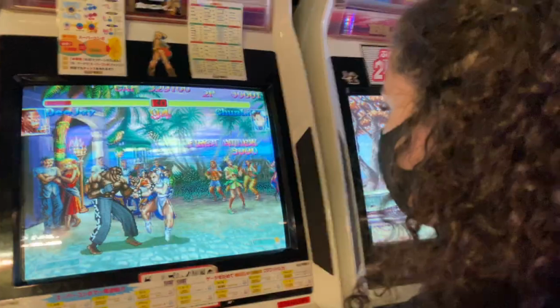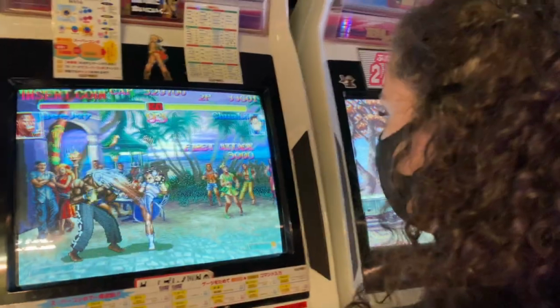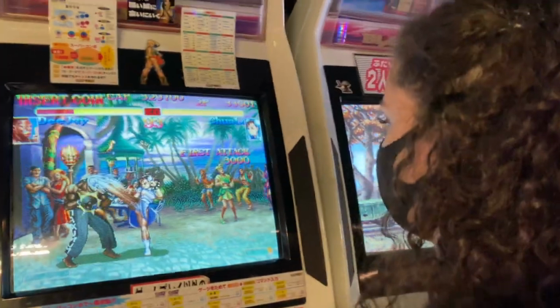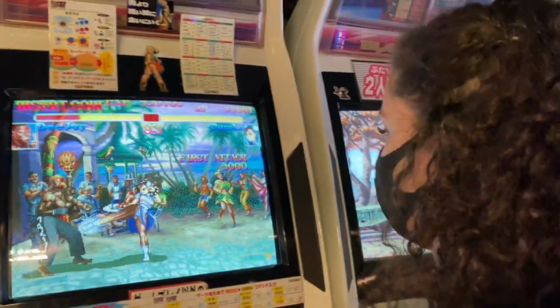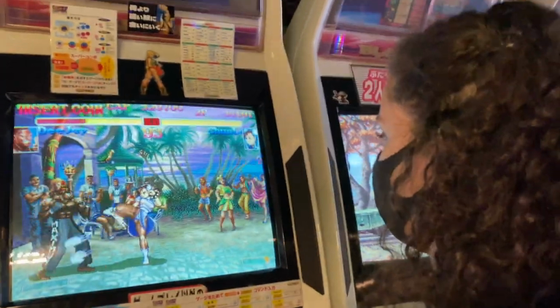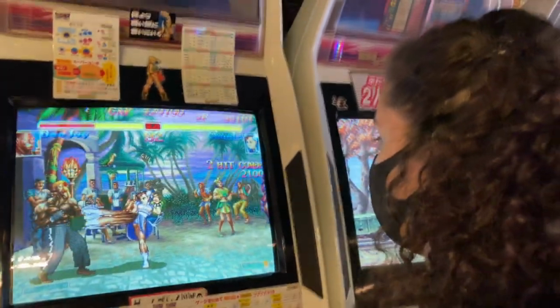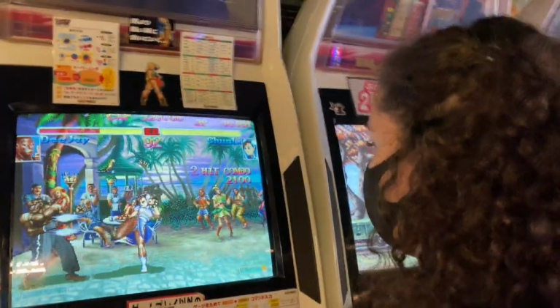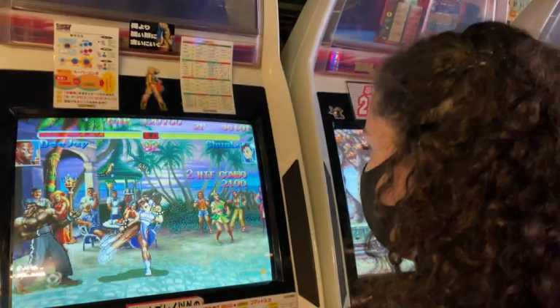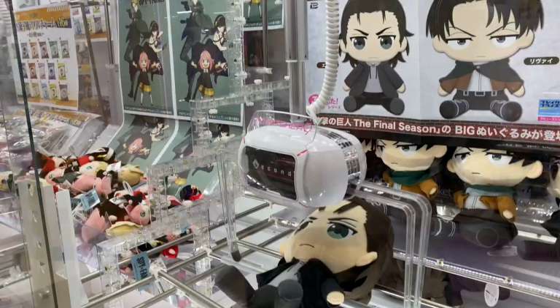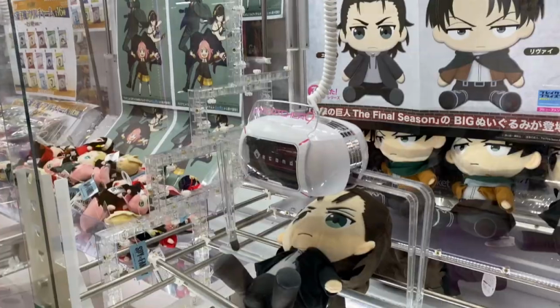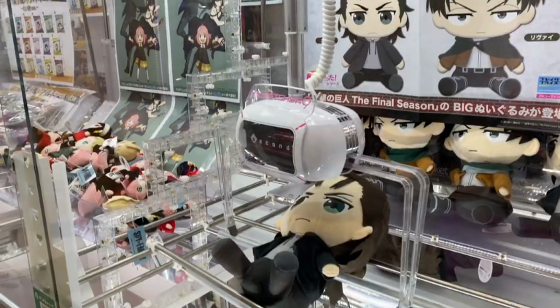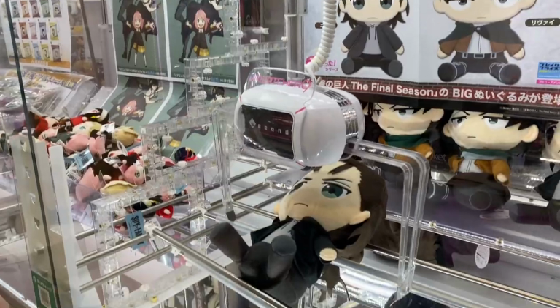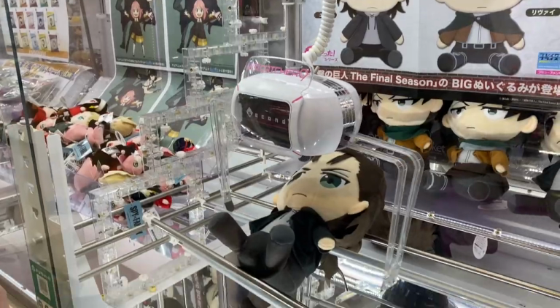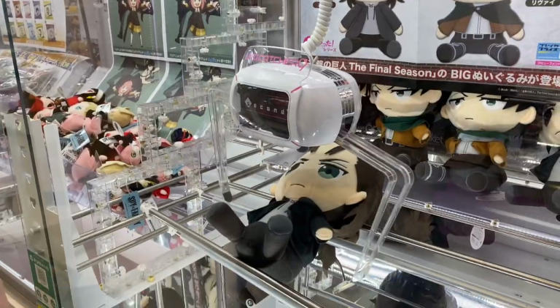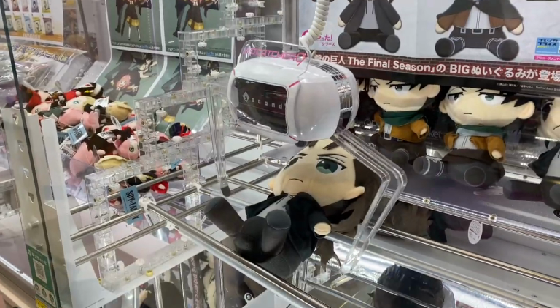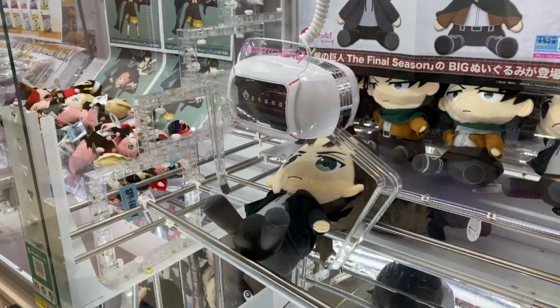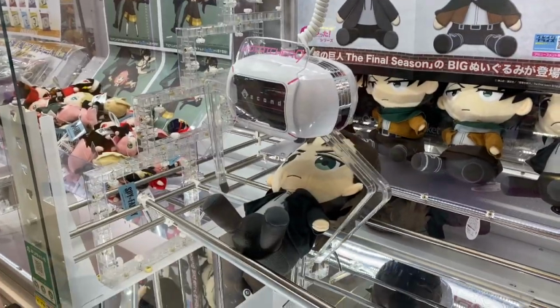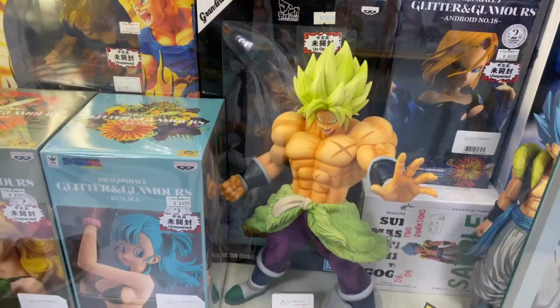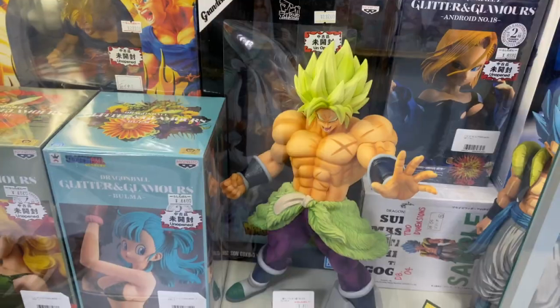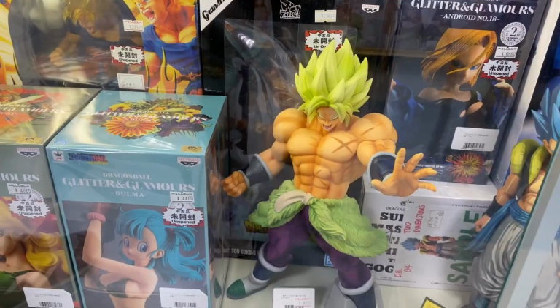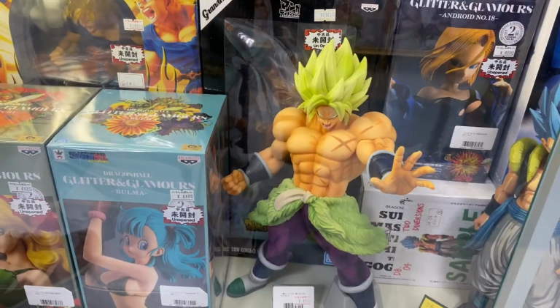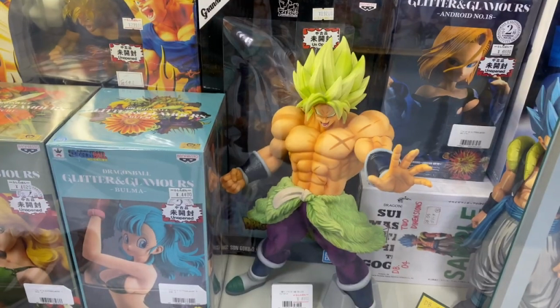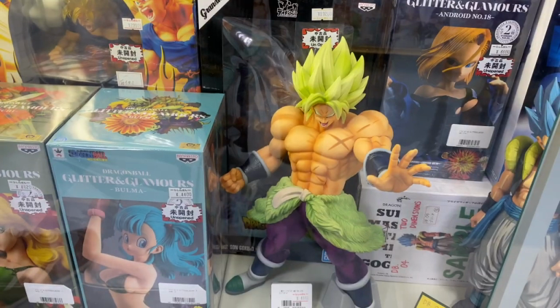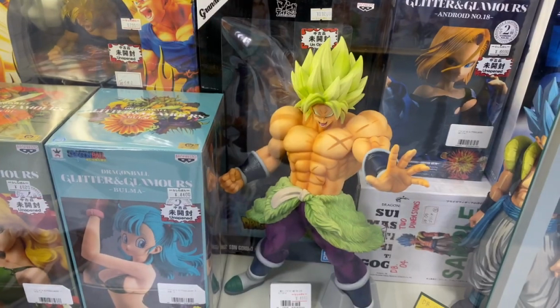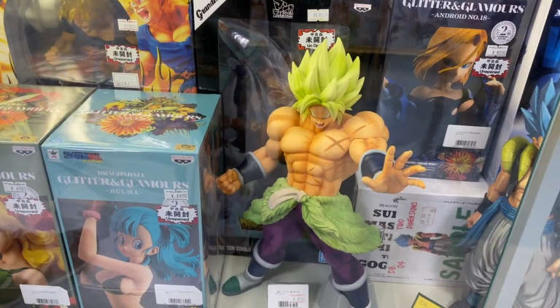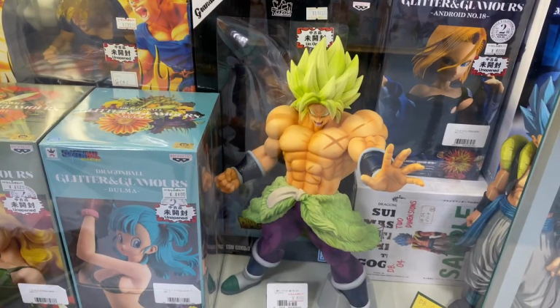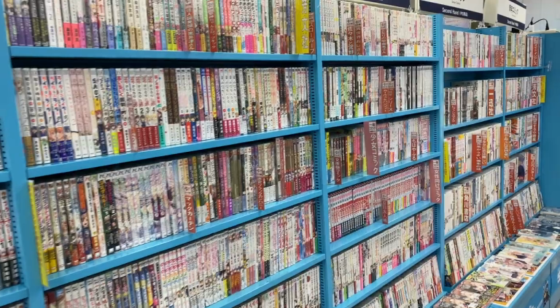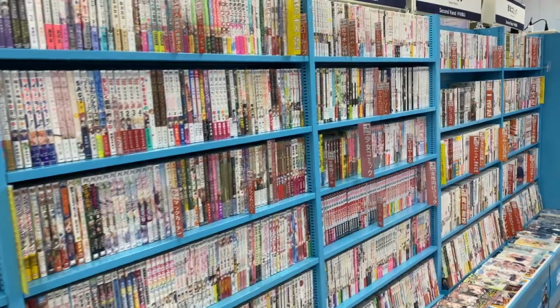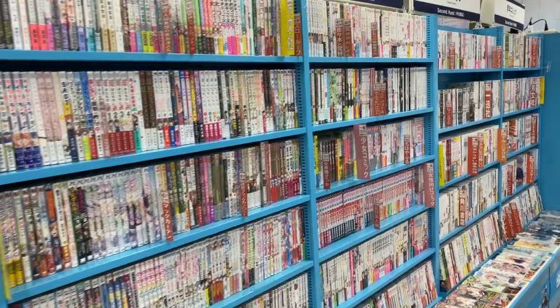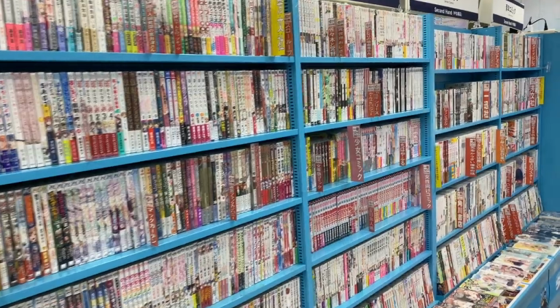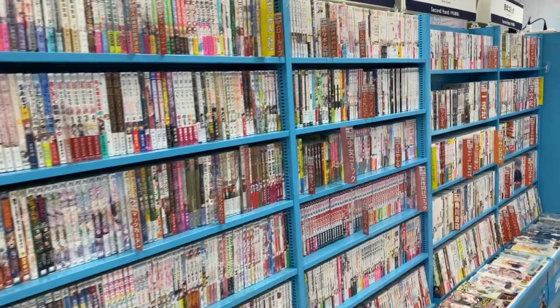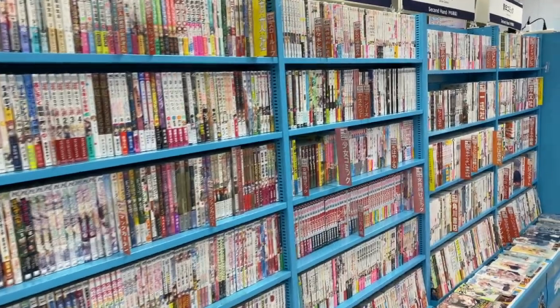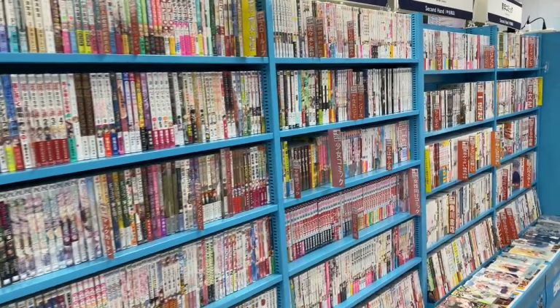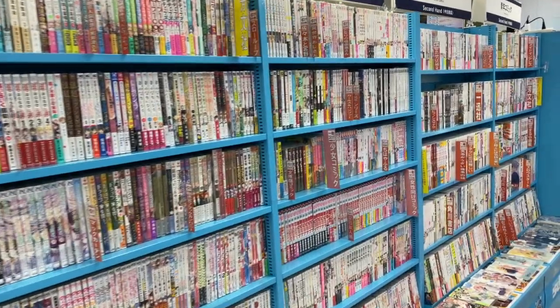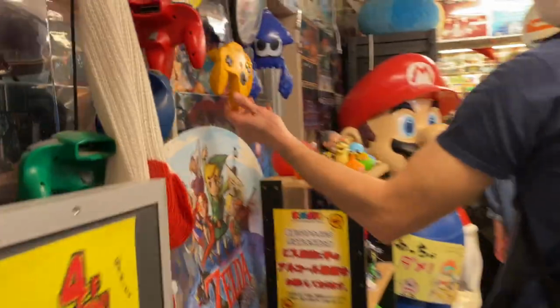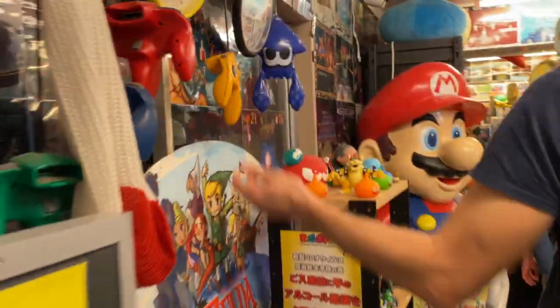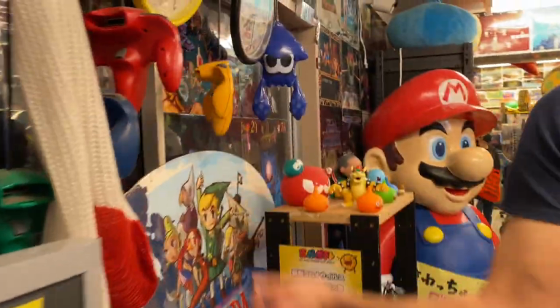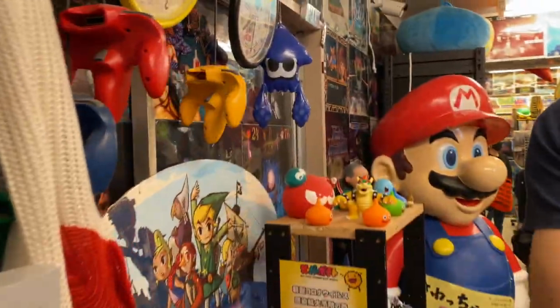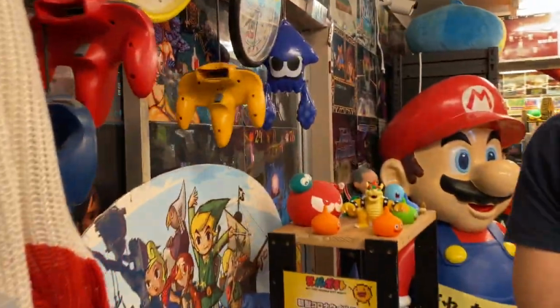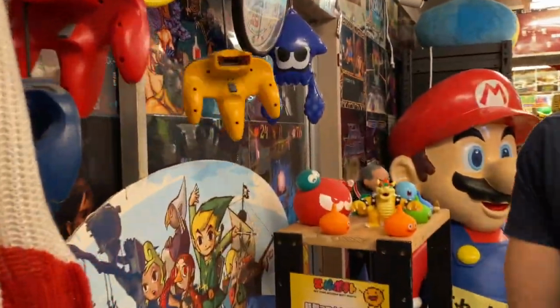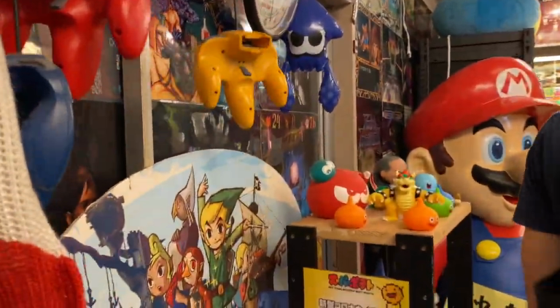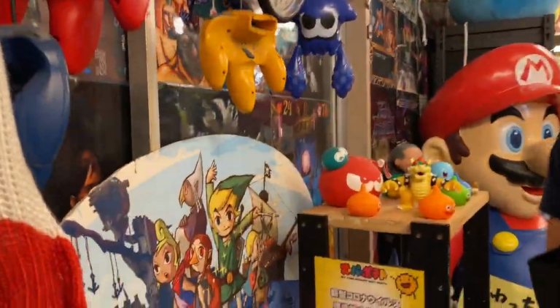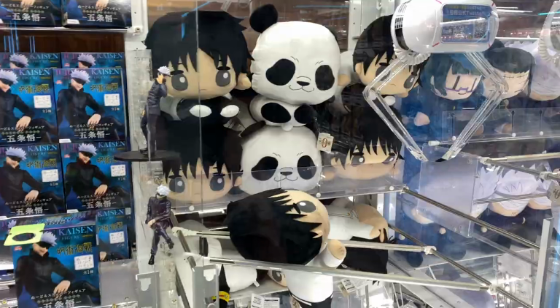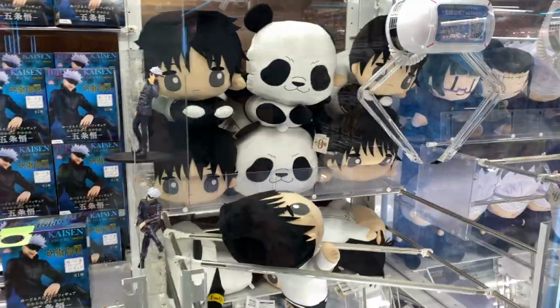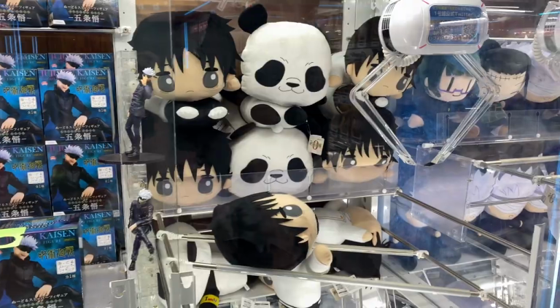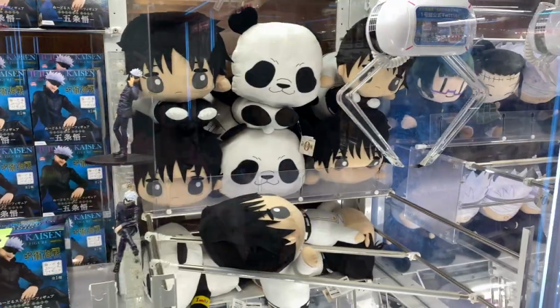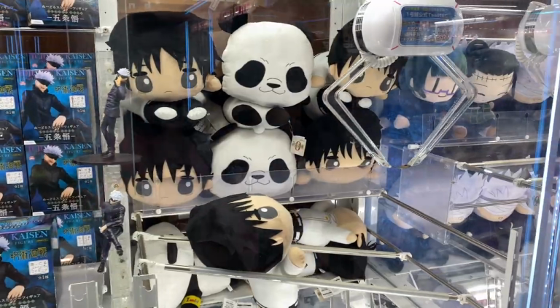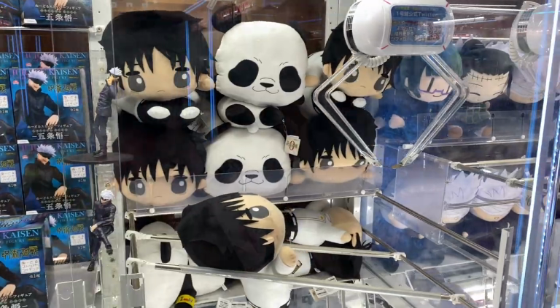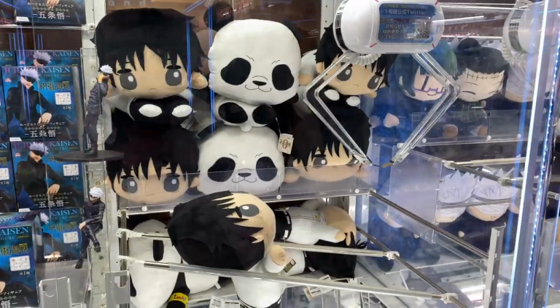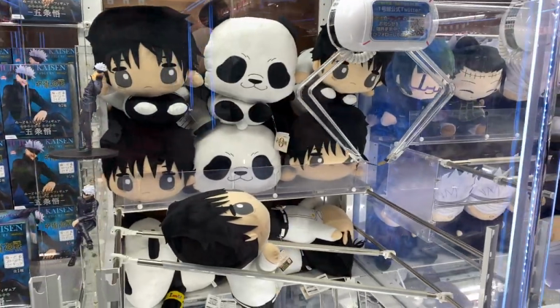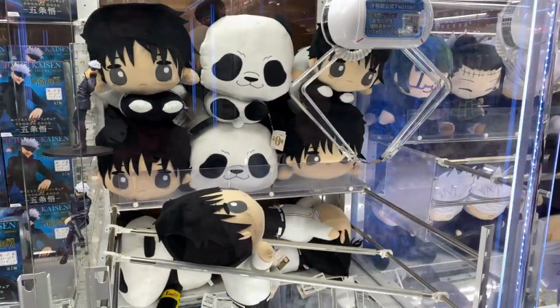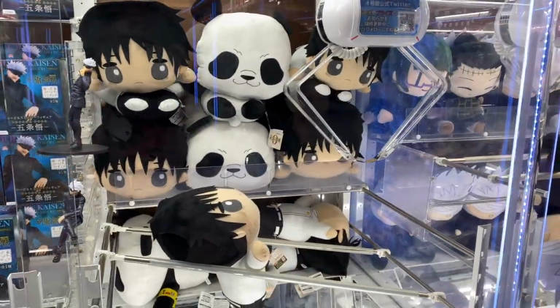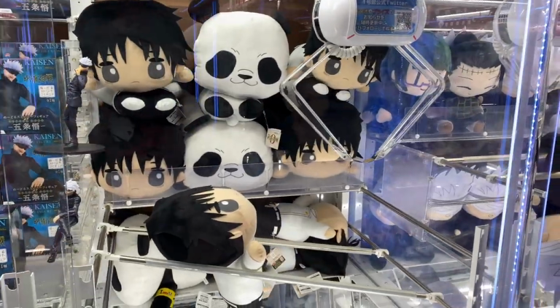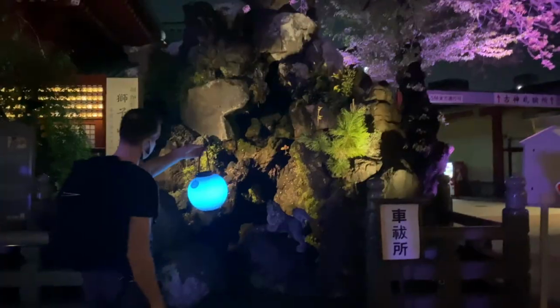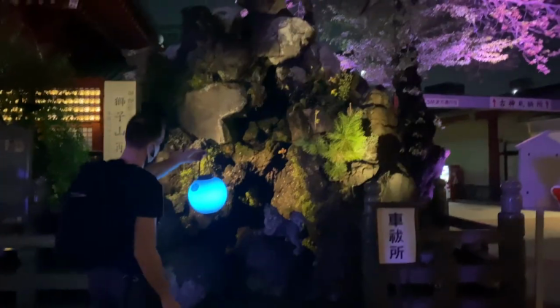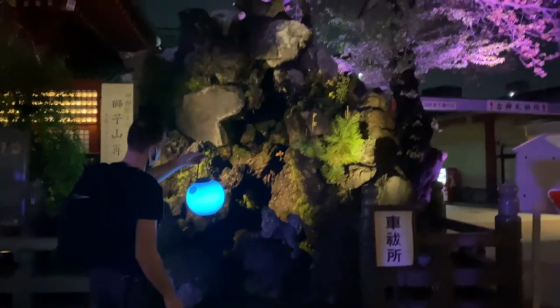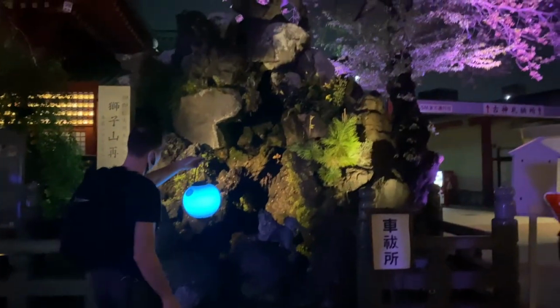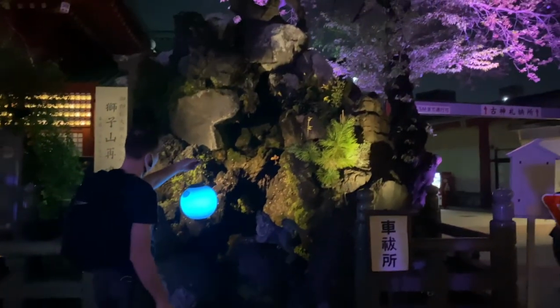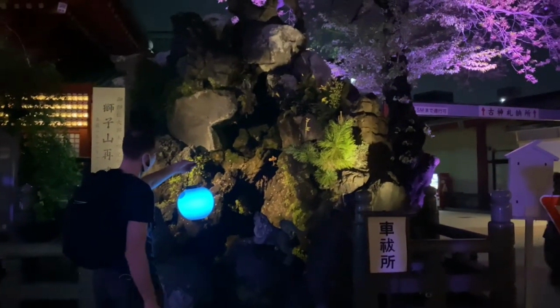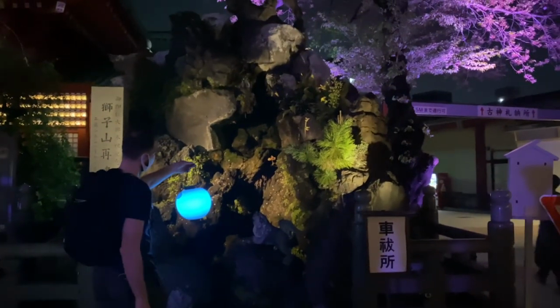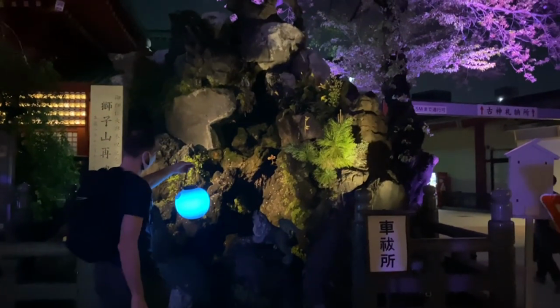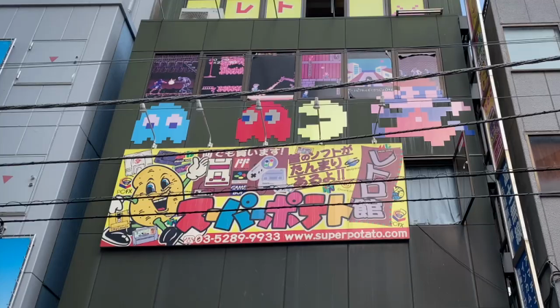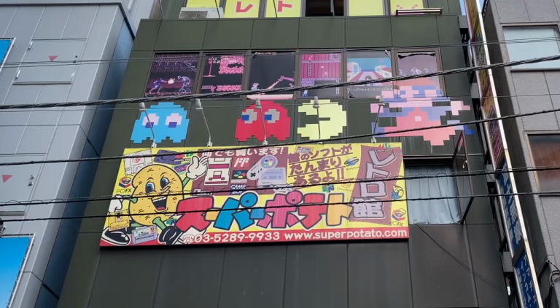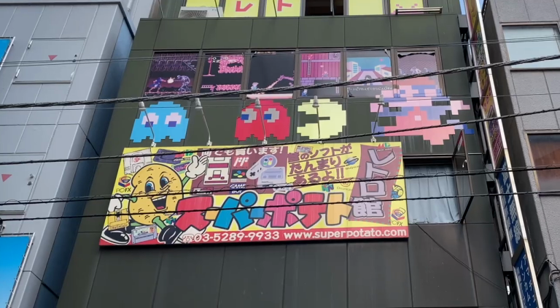Let's look at 5 things you can do in Akihabara in Tokyo, Japan. If you're a gamer or an anime lover, you'll enjoy this. I hope.